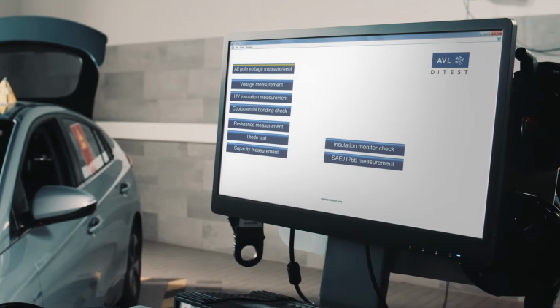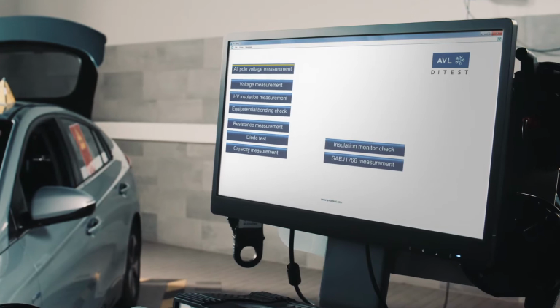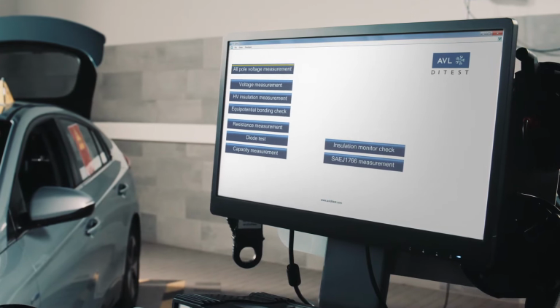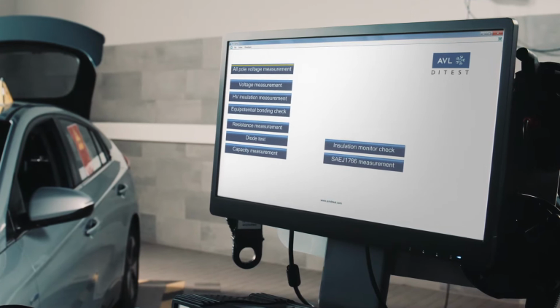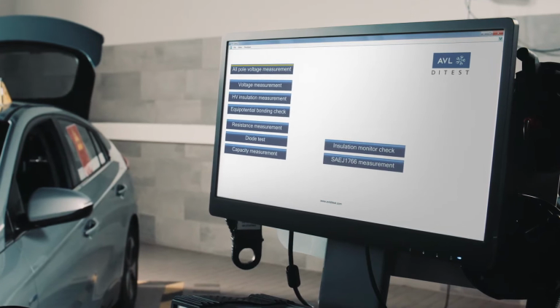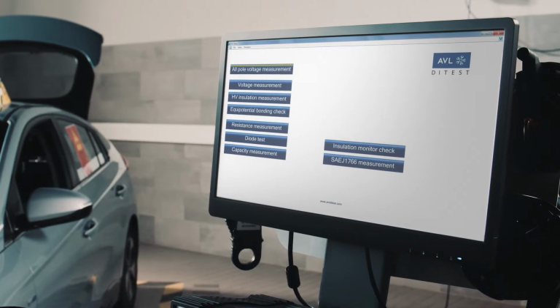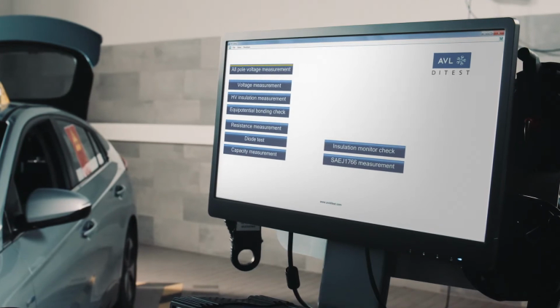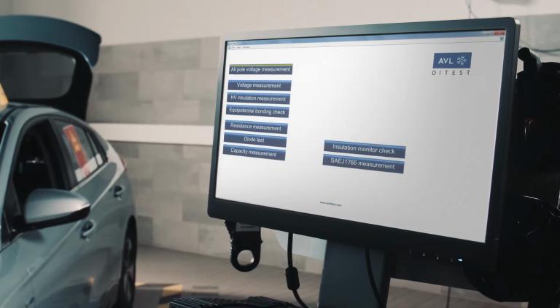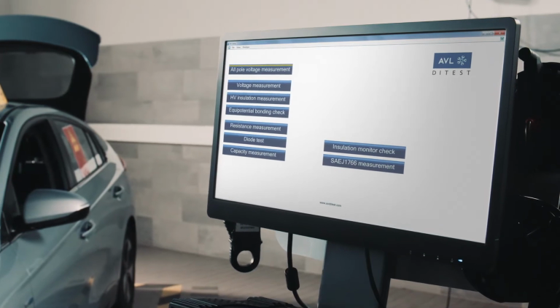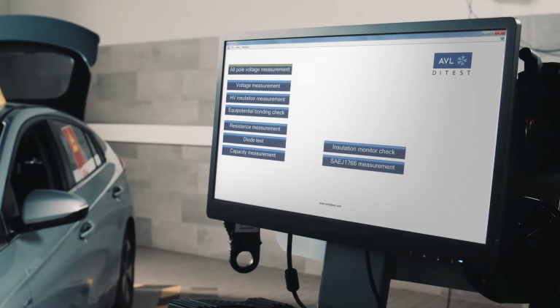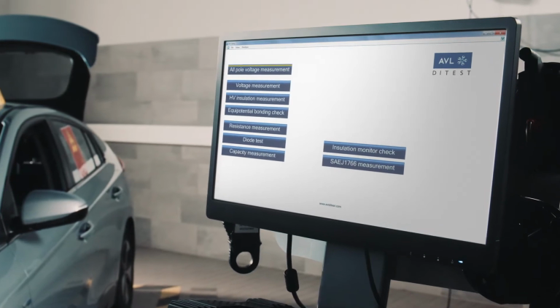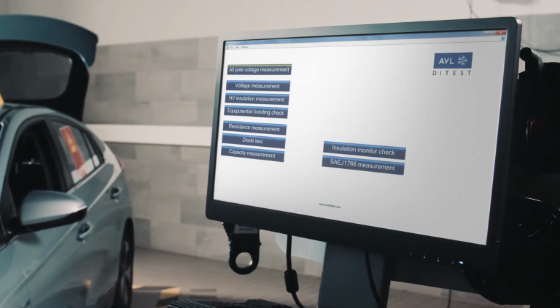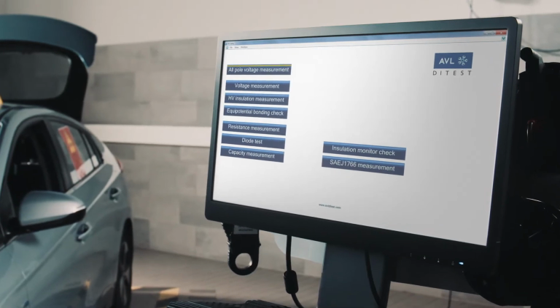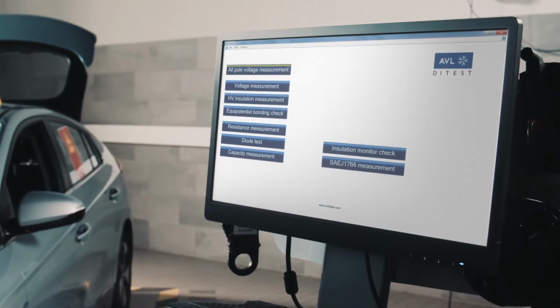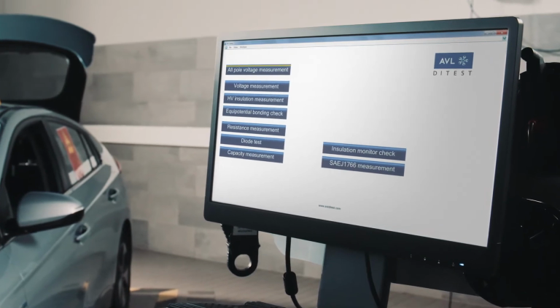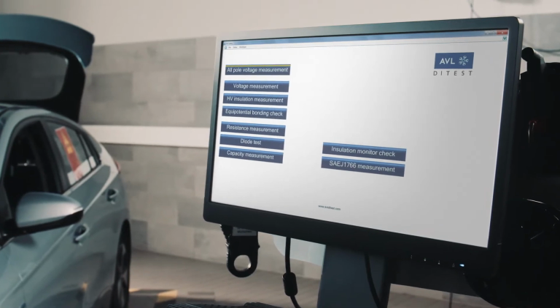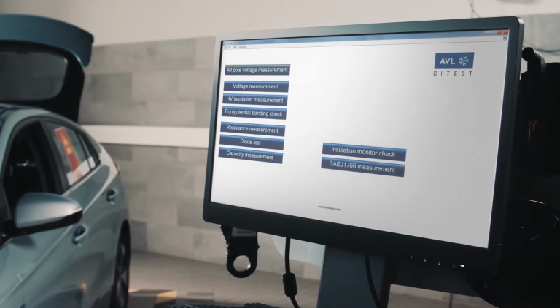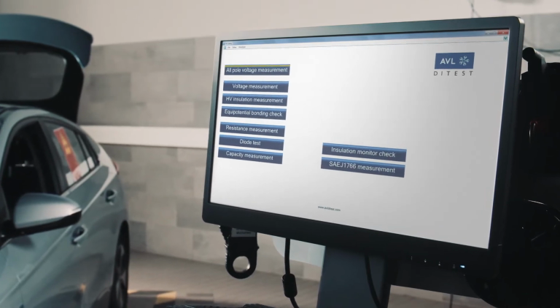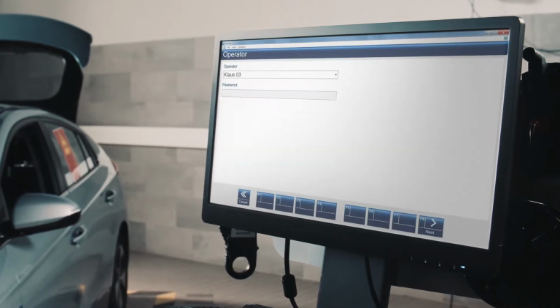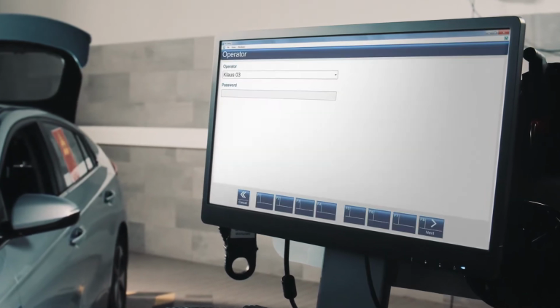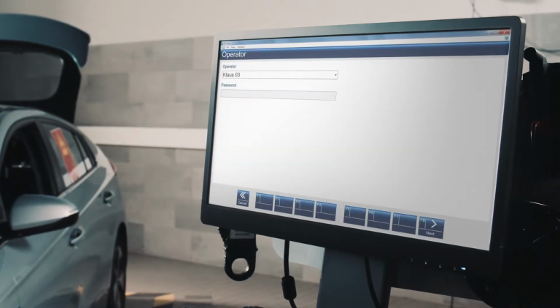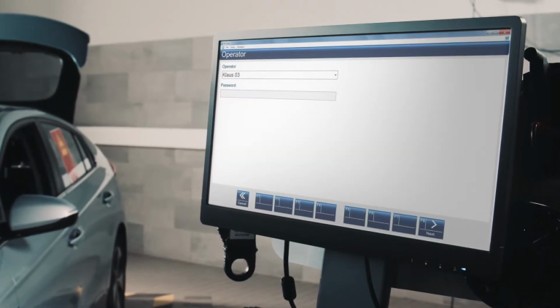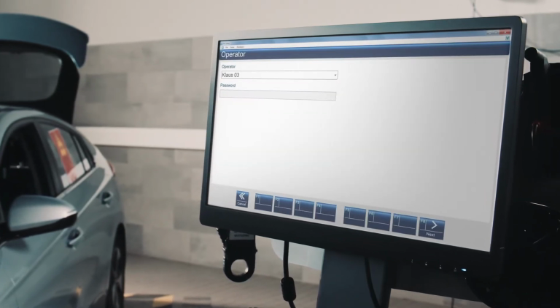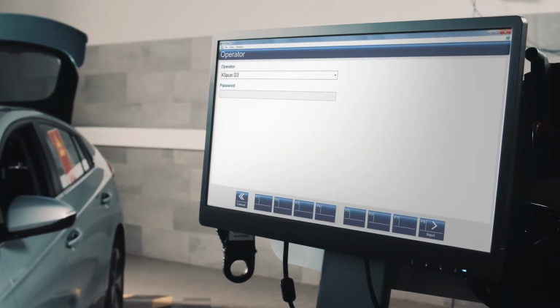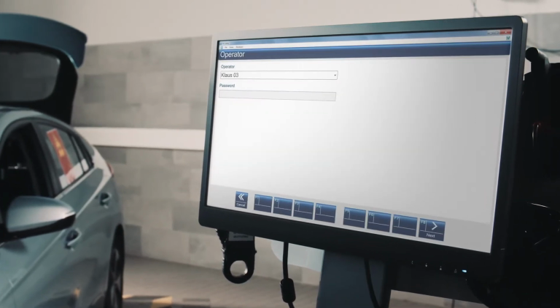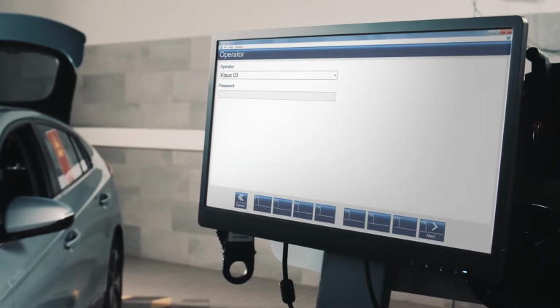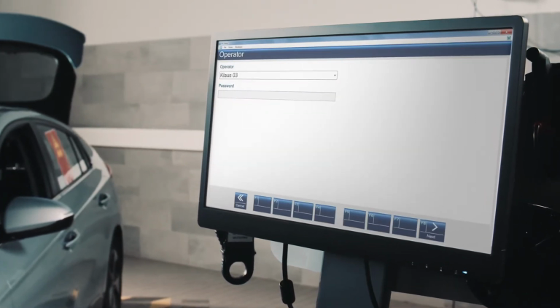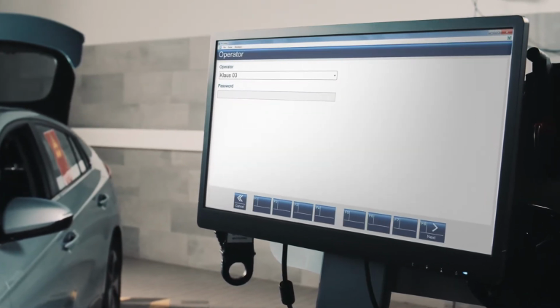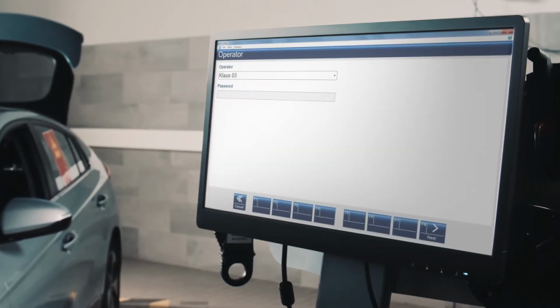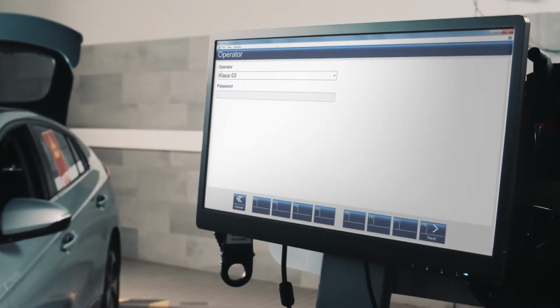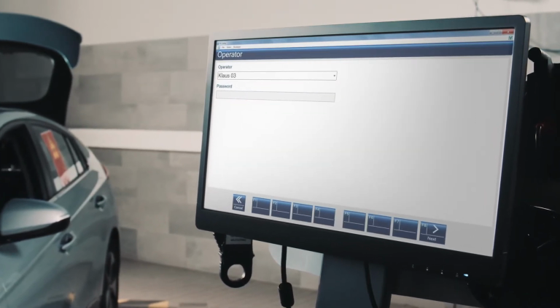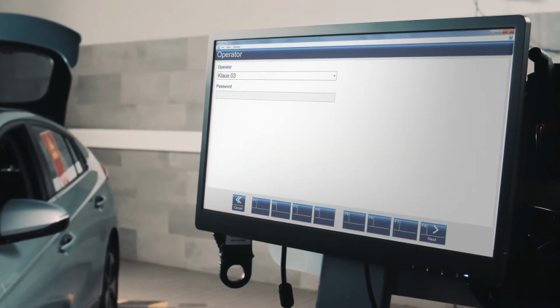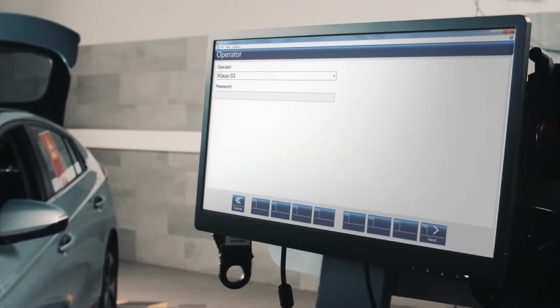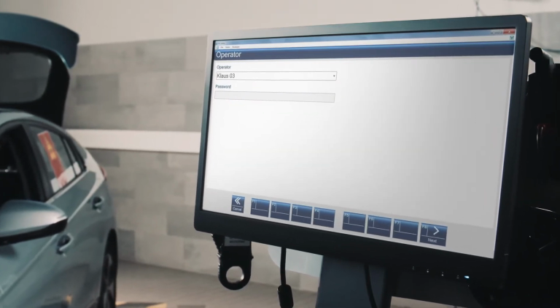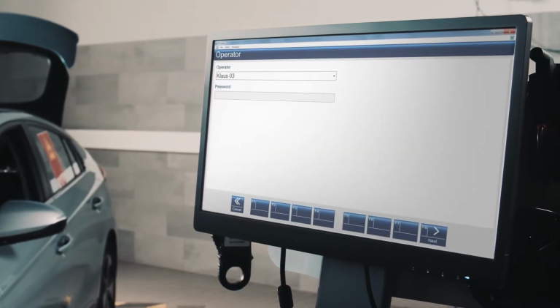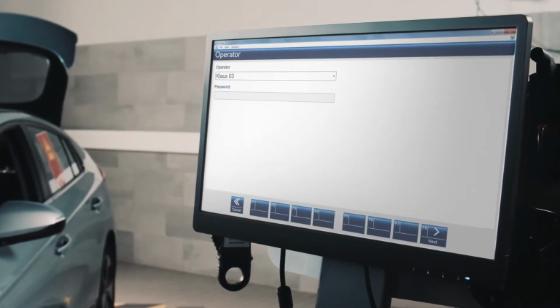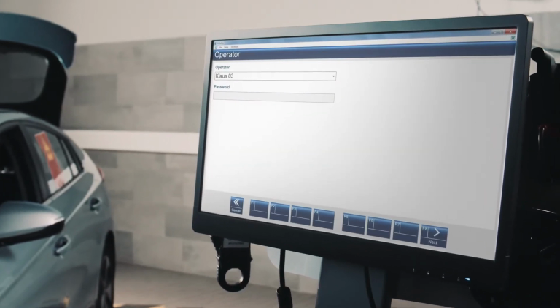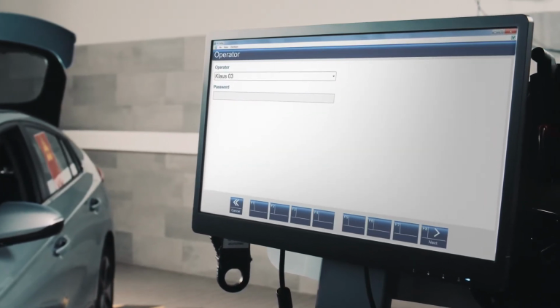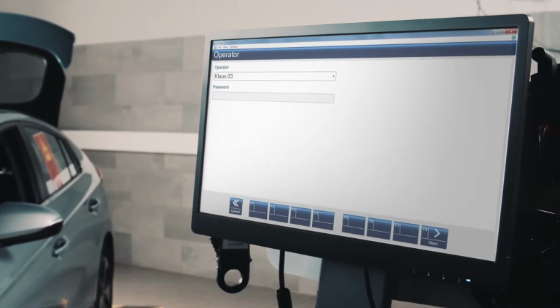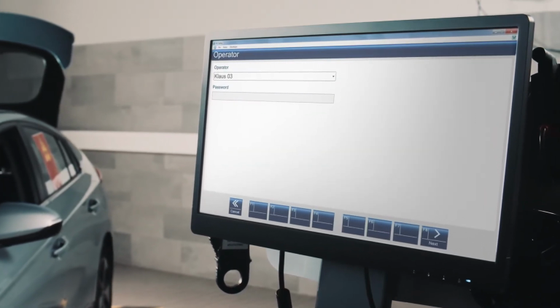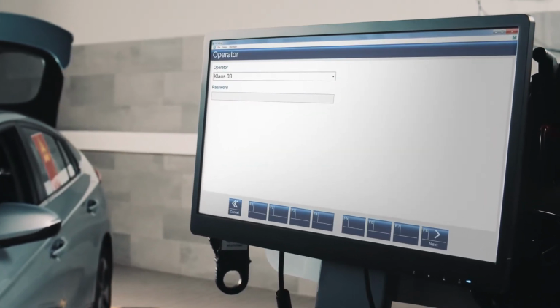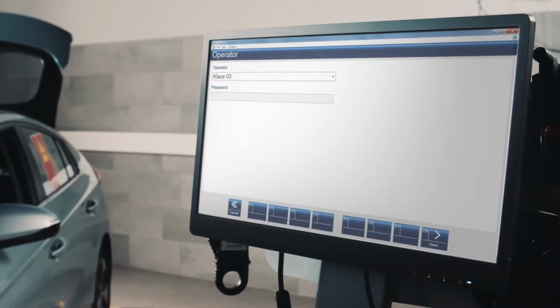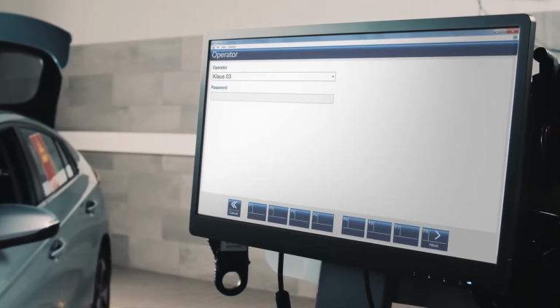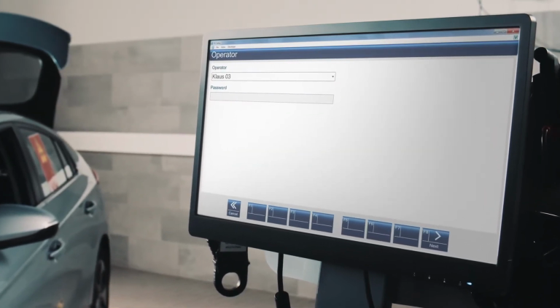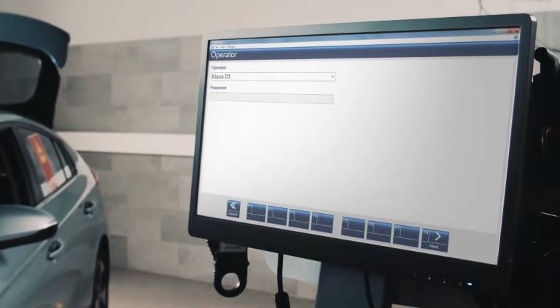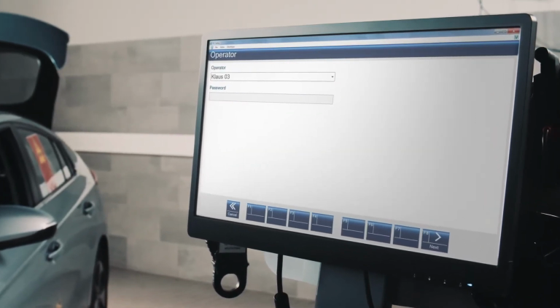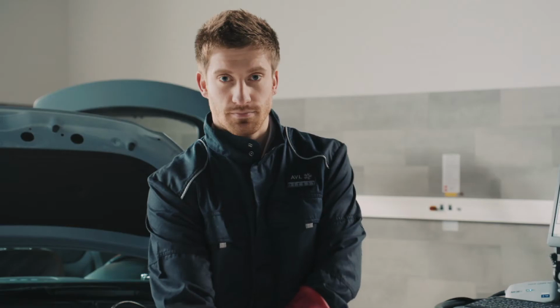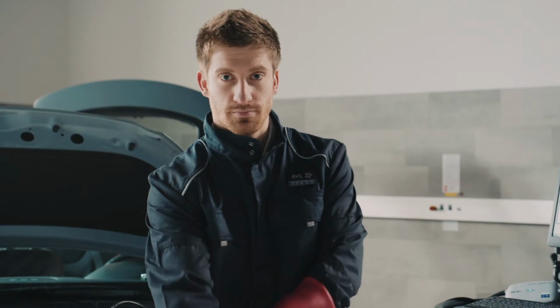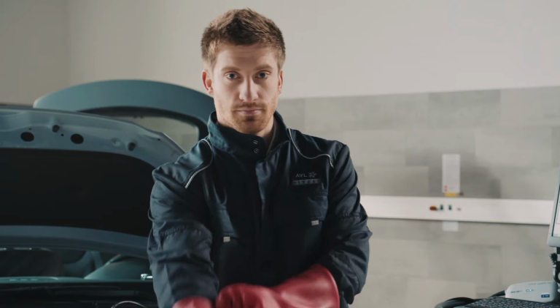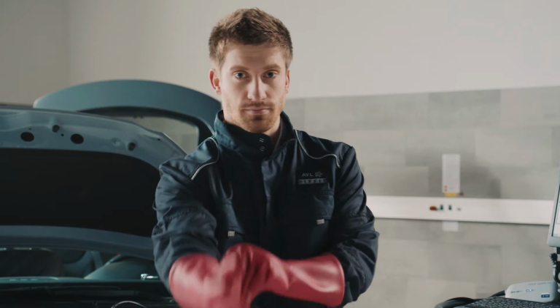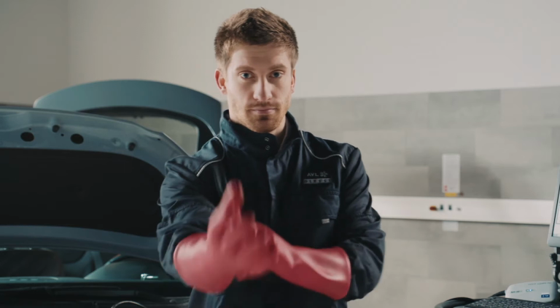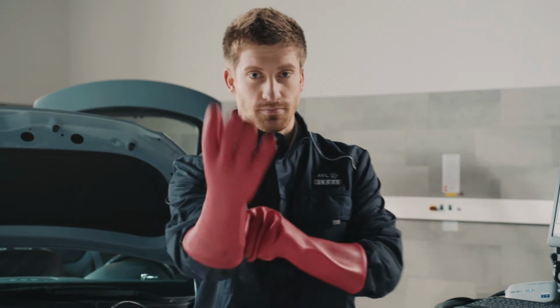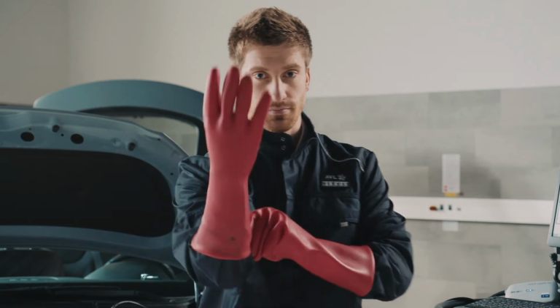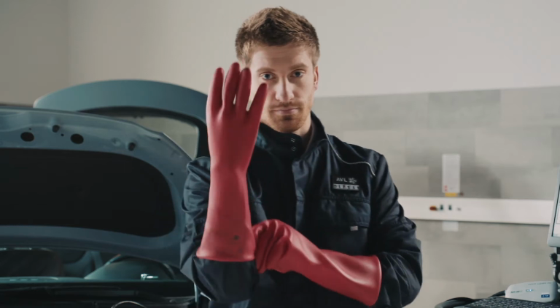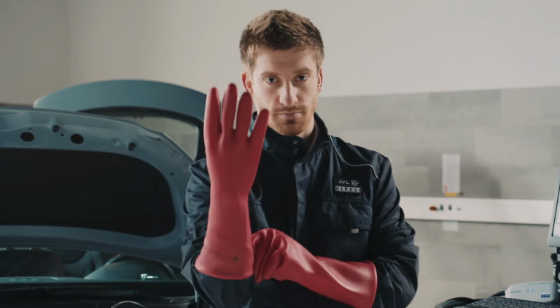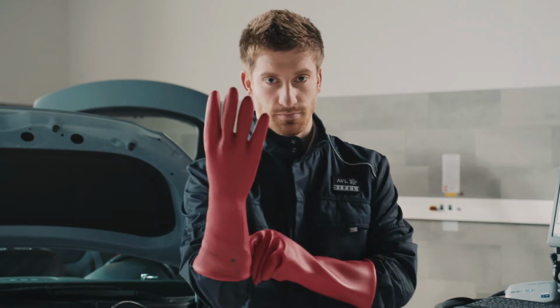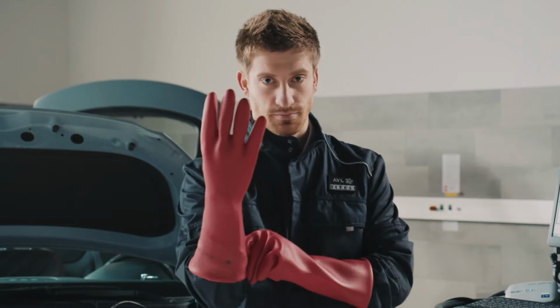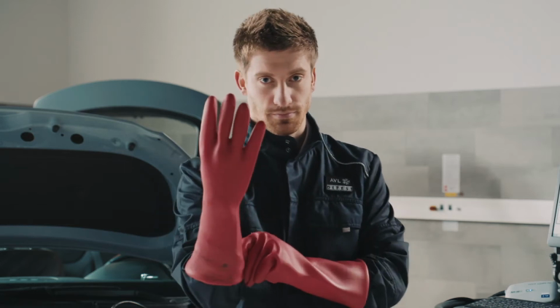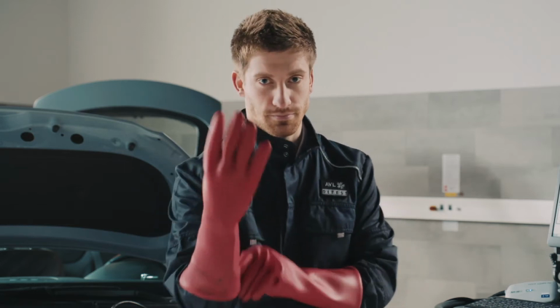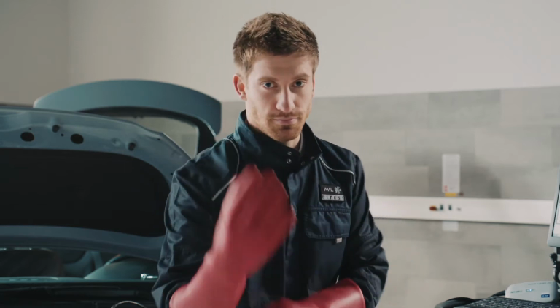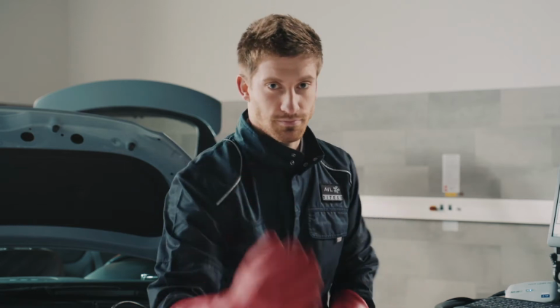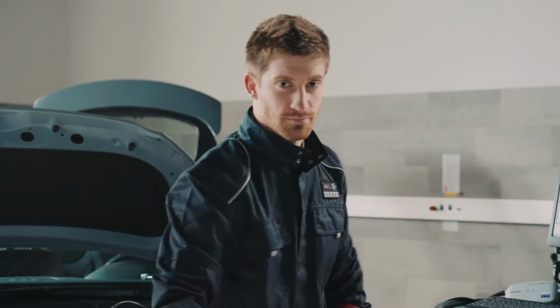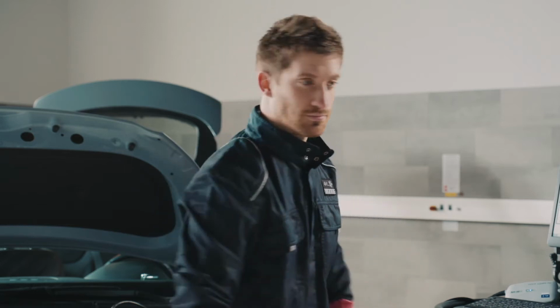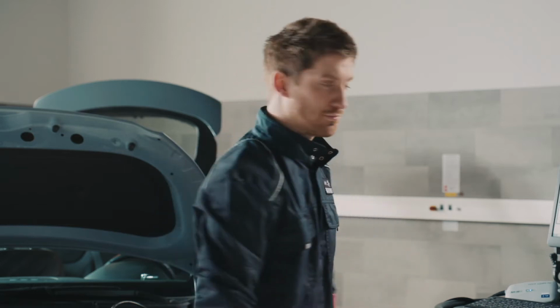The user-friendly interface guides you through the necessary steps. Log in, put on gloves, and work begins.